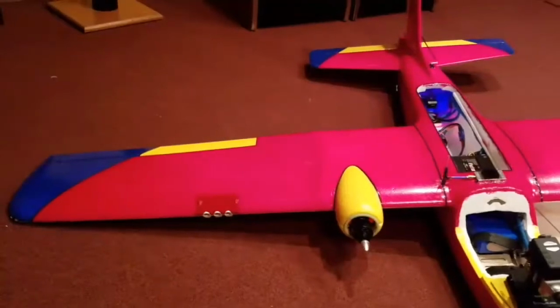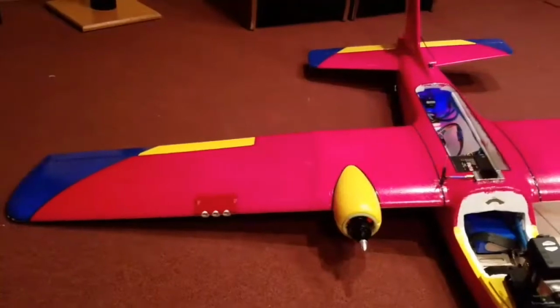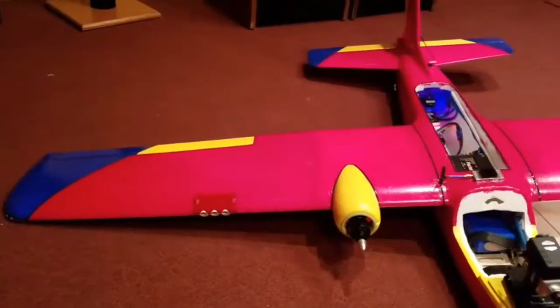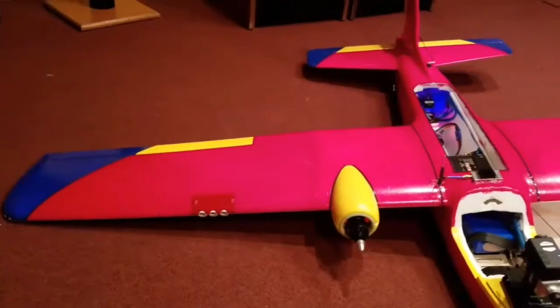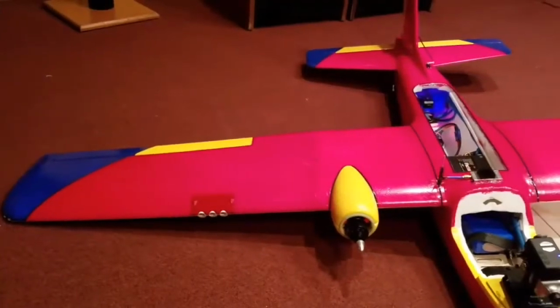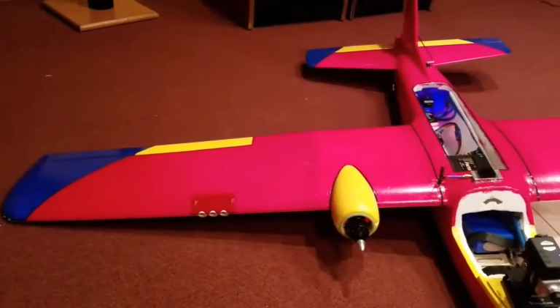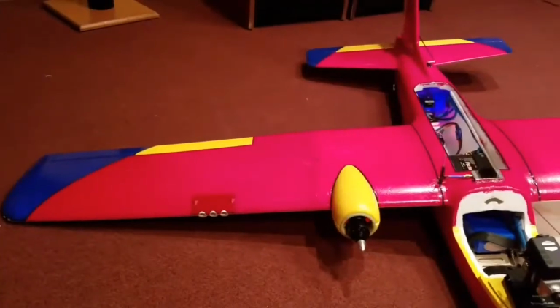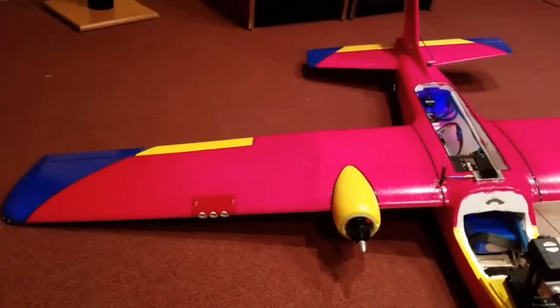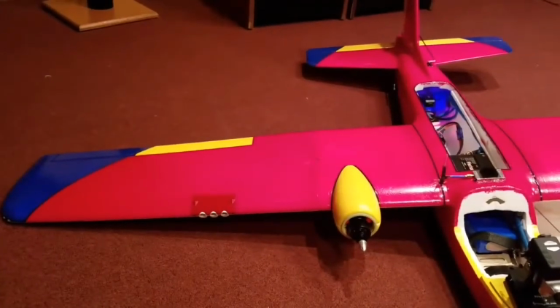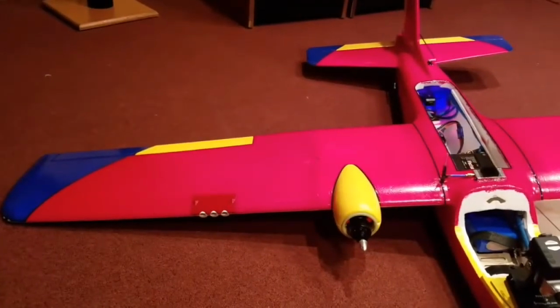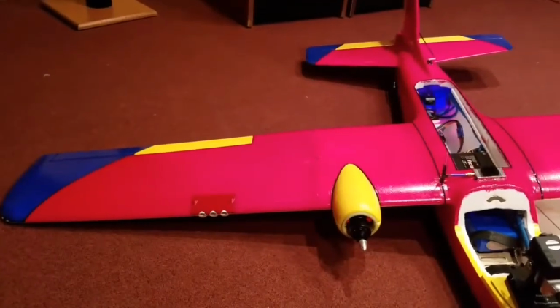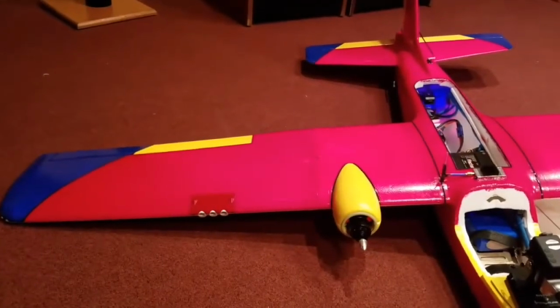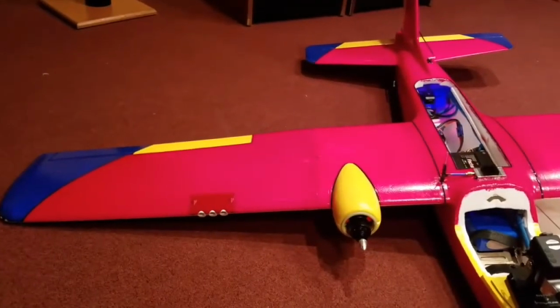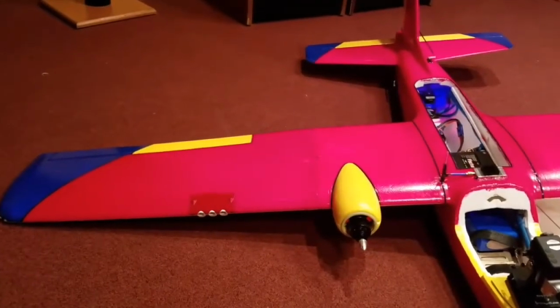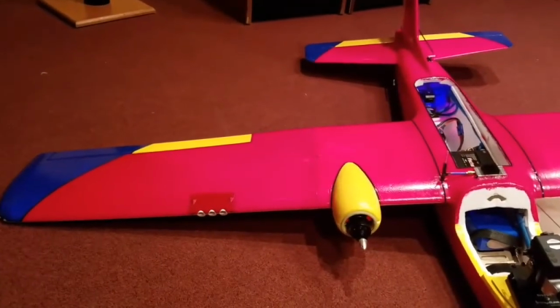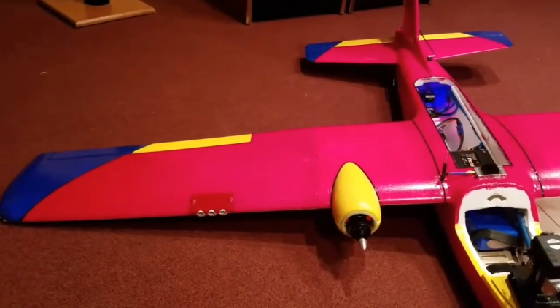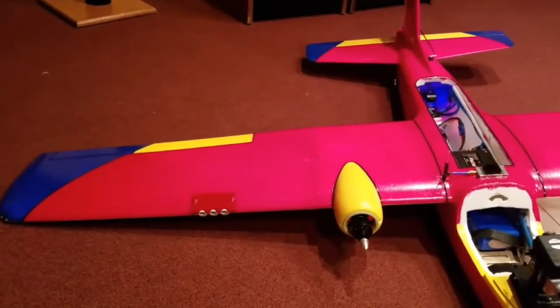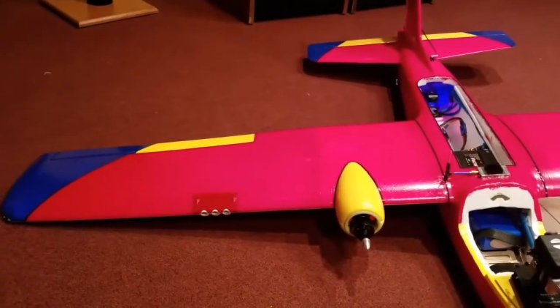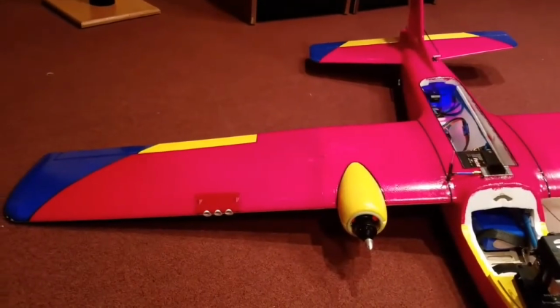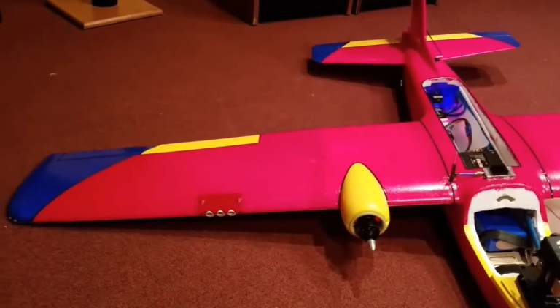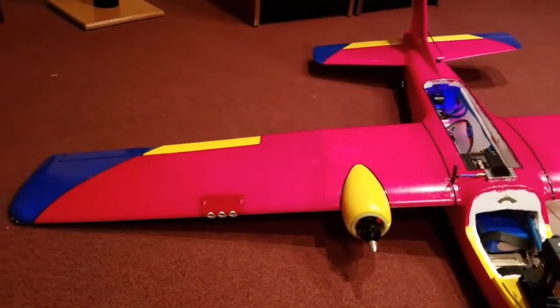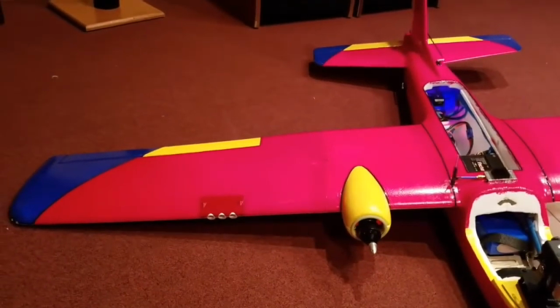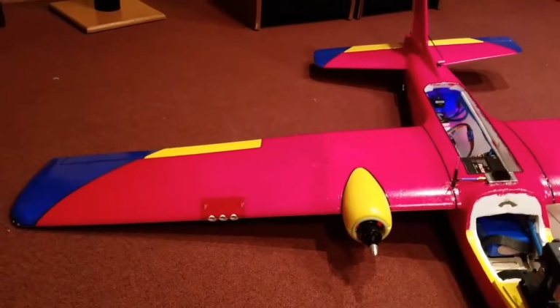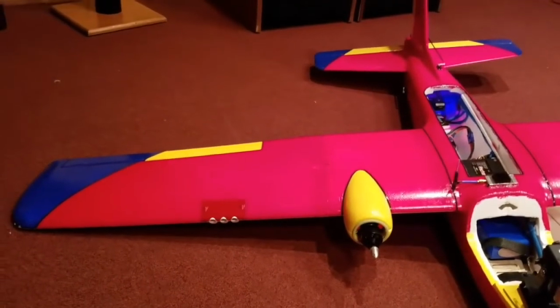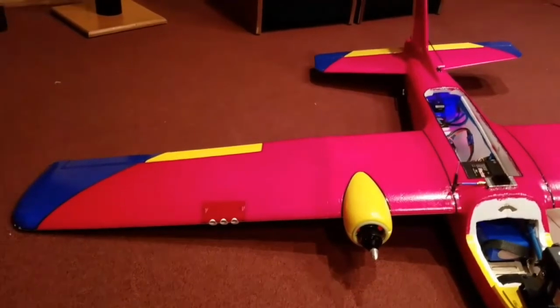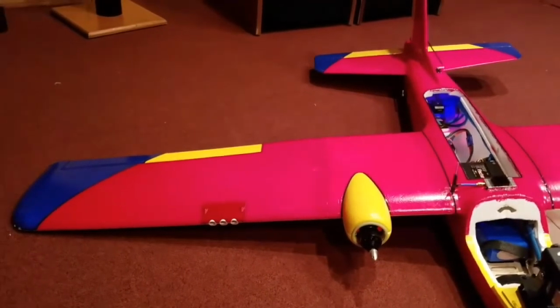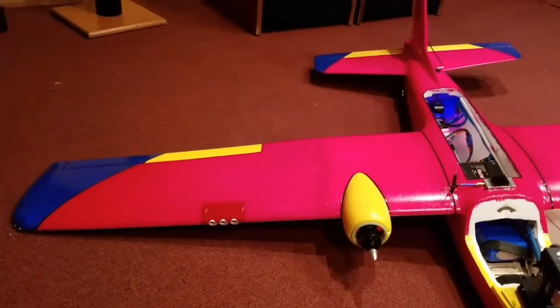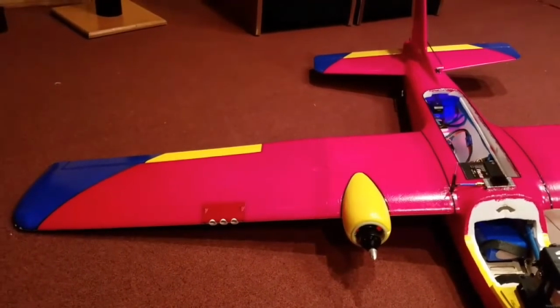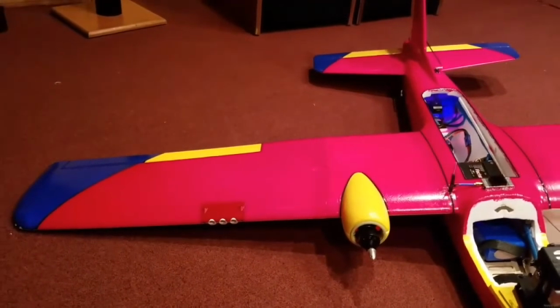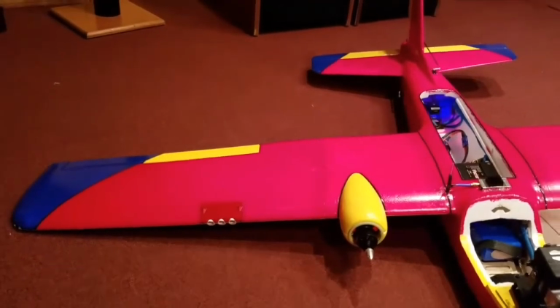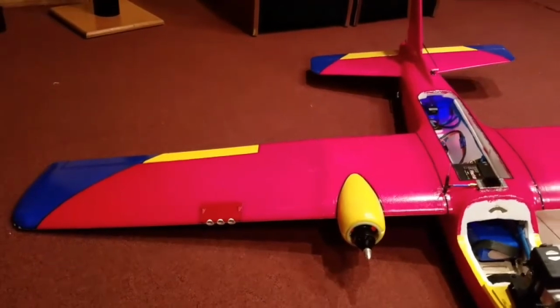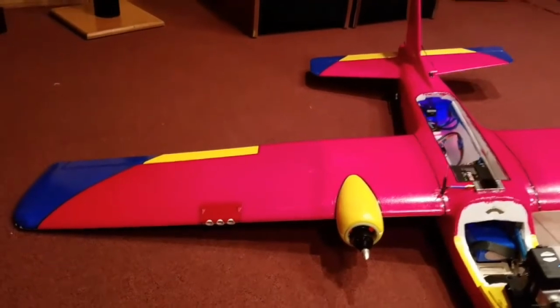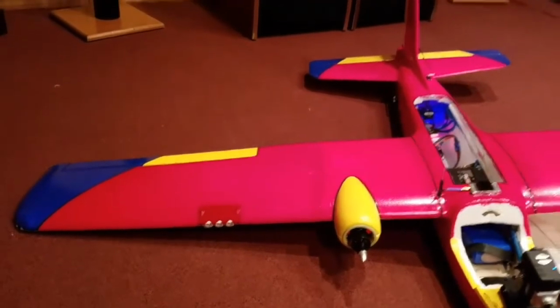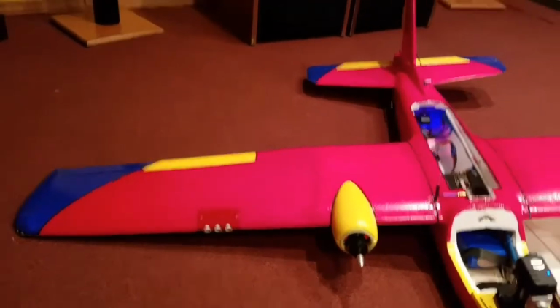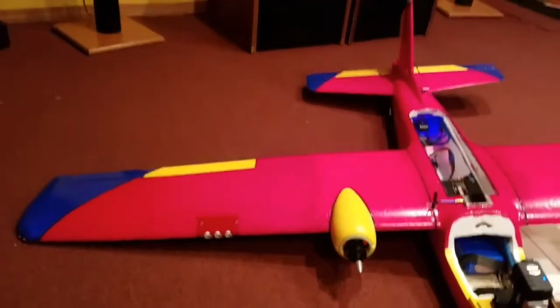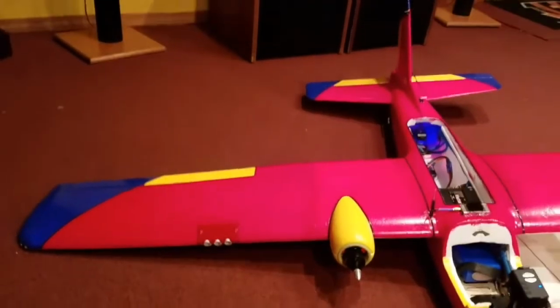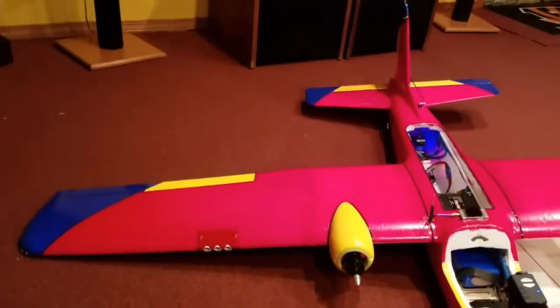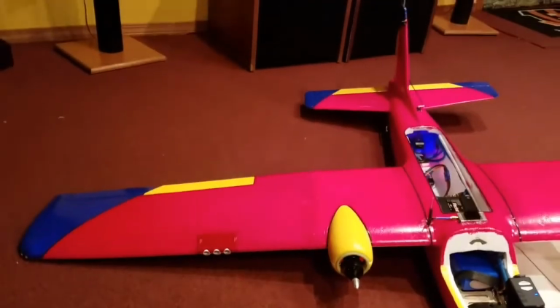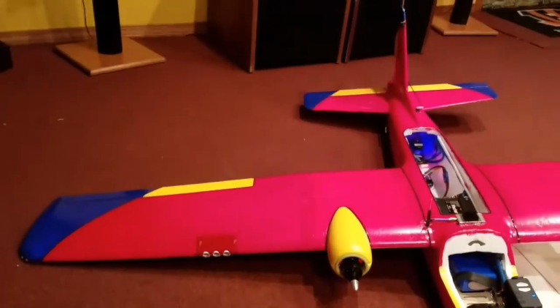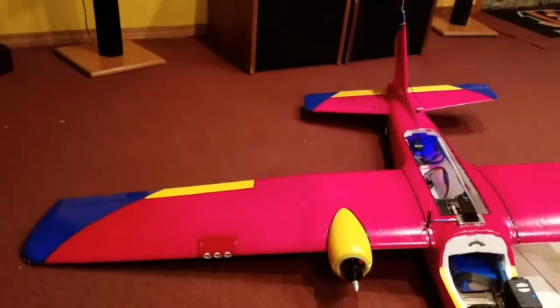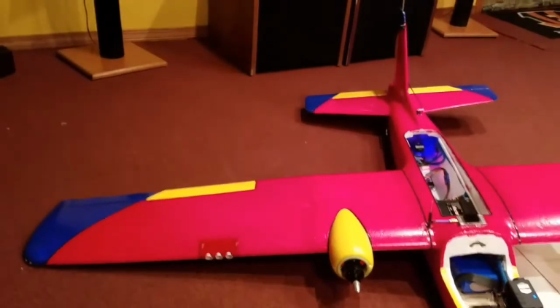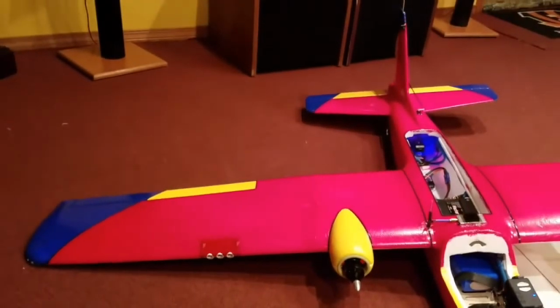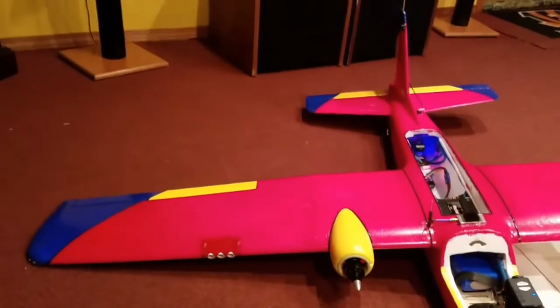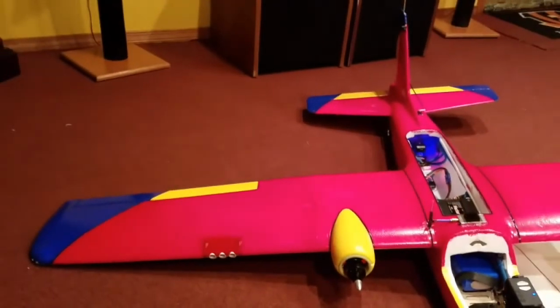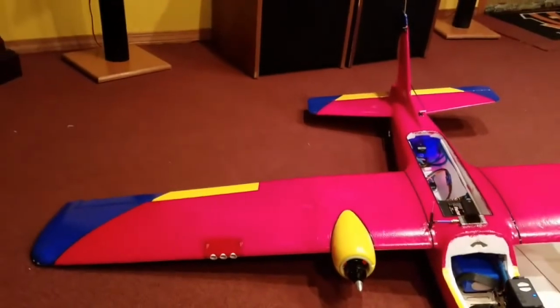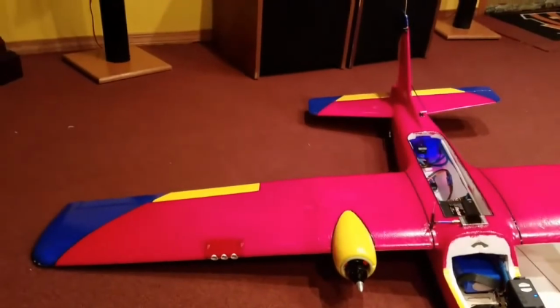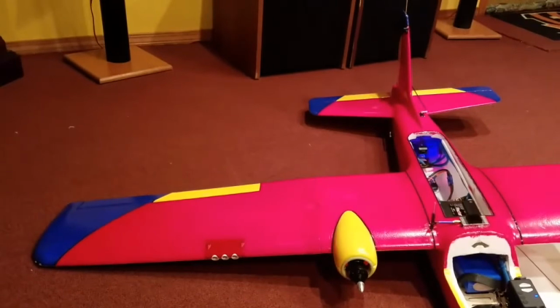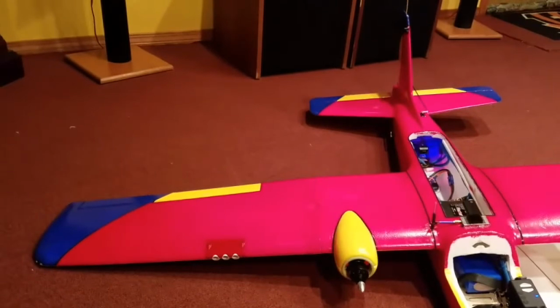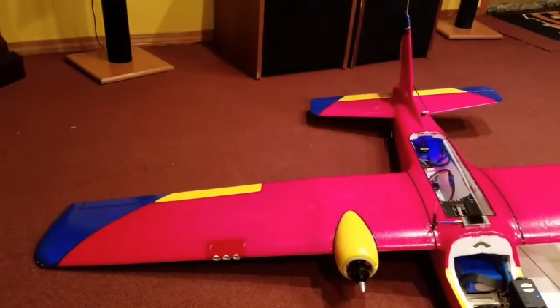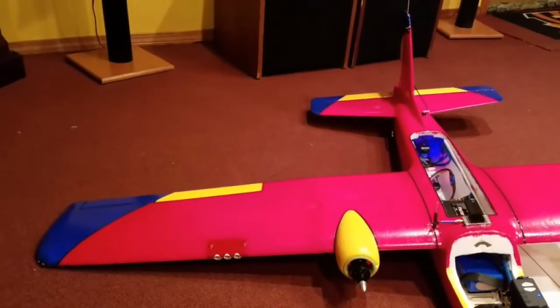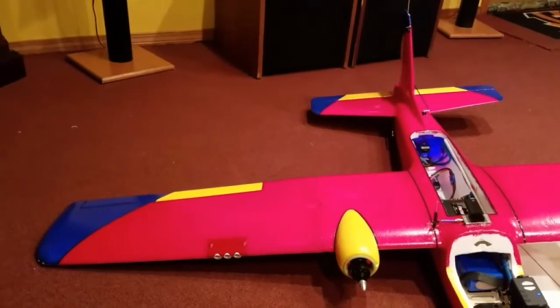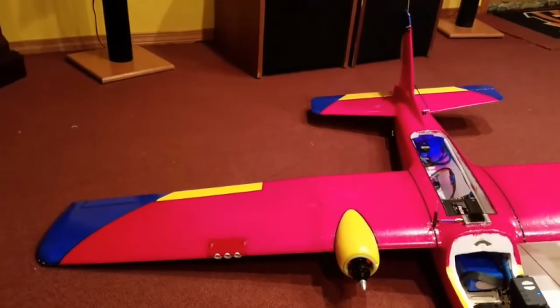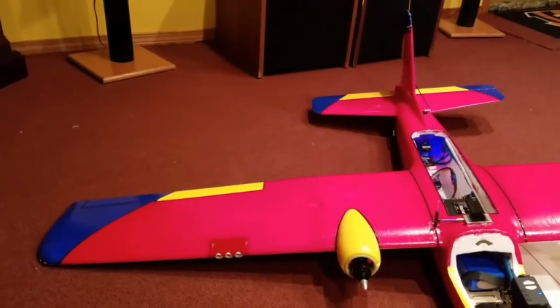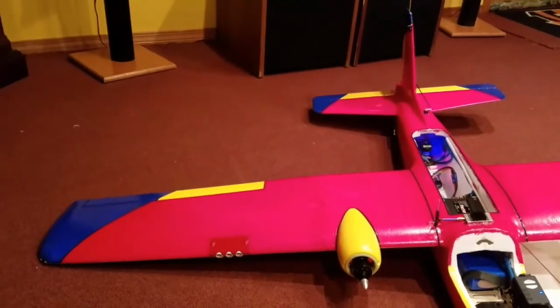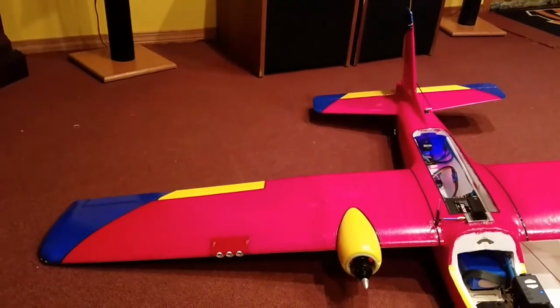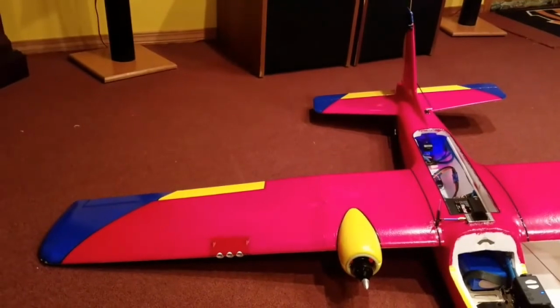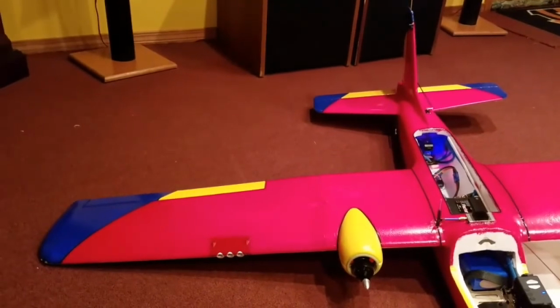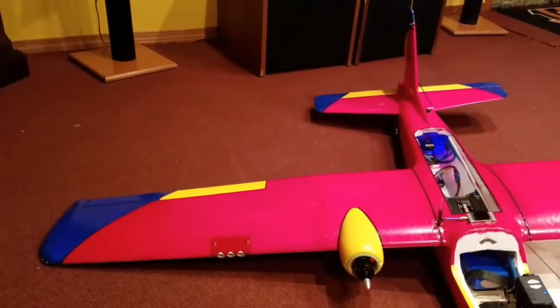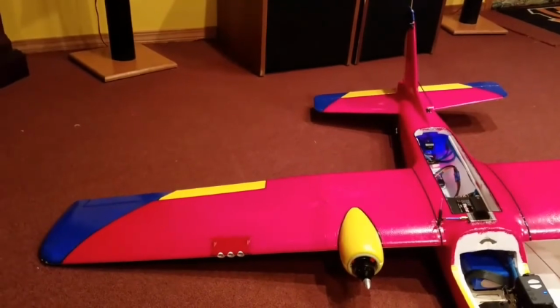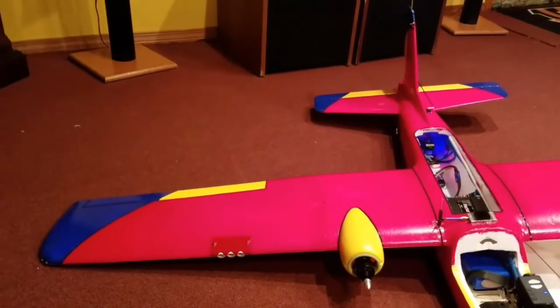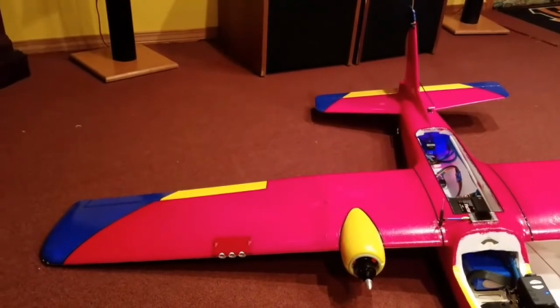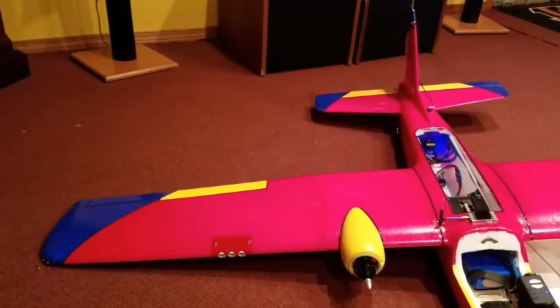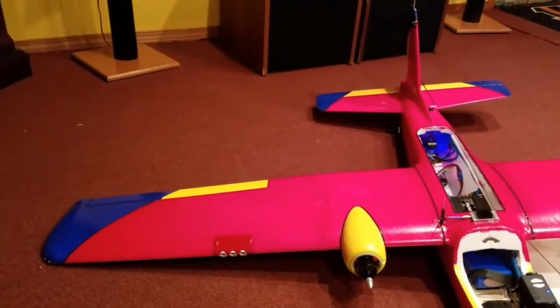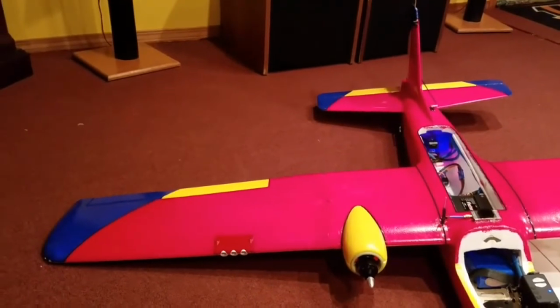Hey guys, I just wanted to go over how I wired up my LEDs in case anybody was interested in doing something similar or the same.